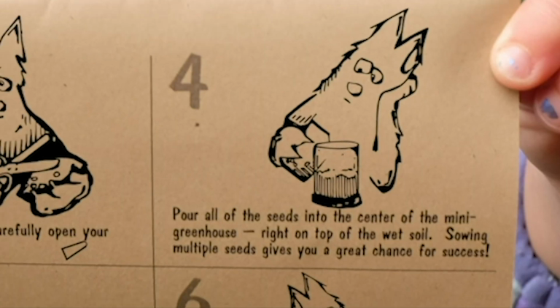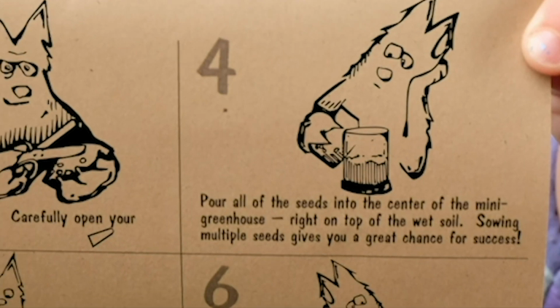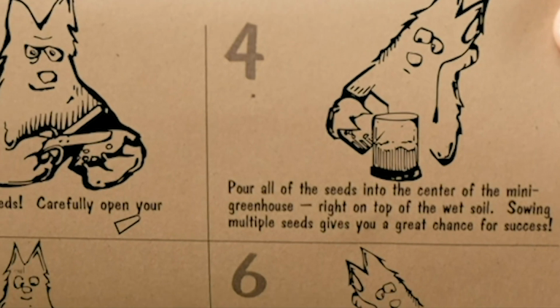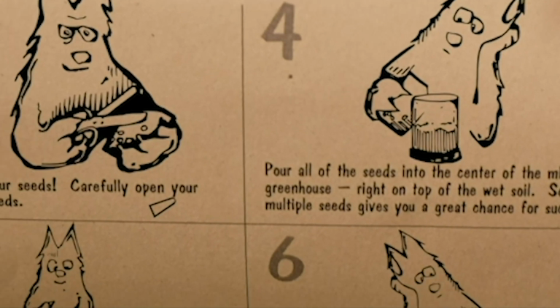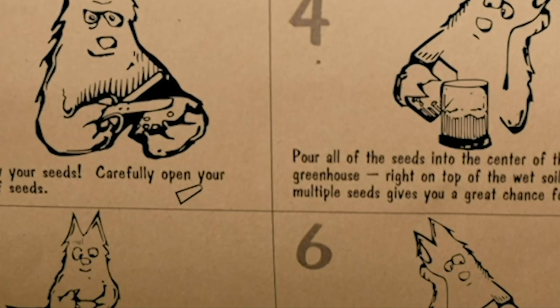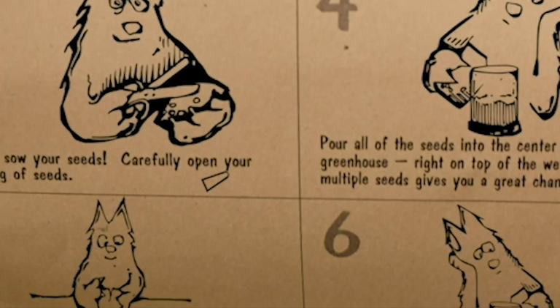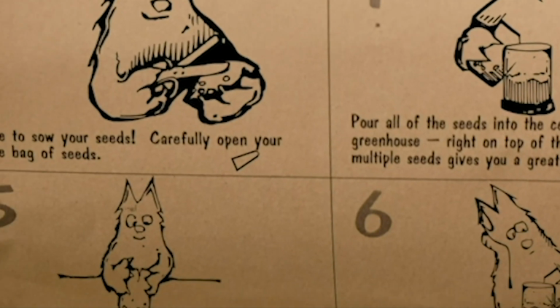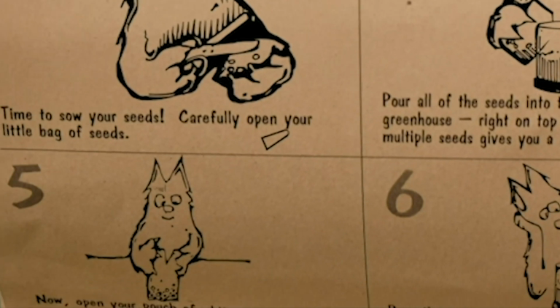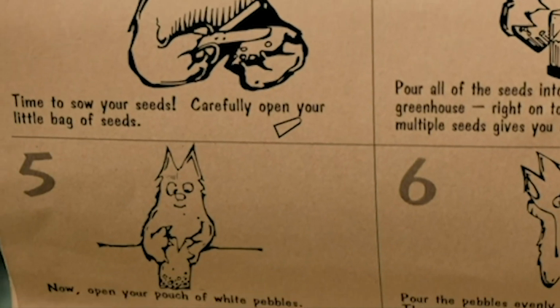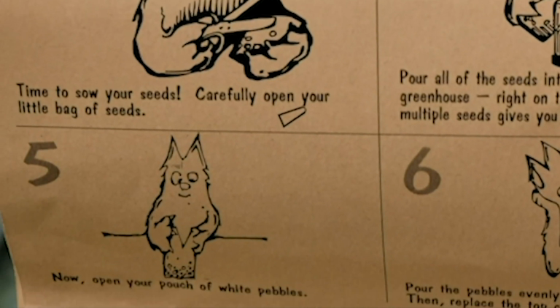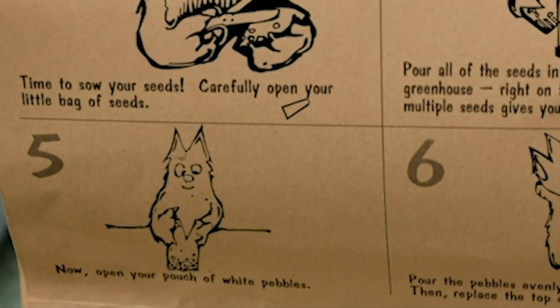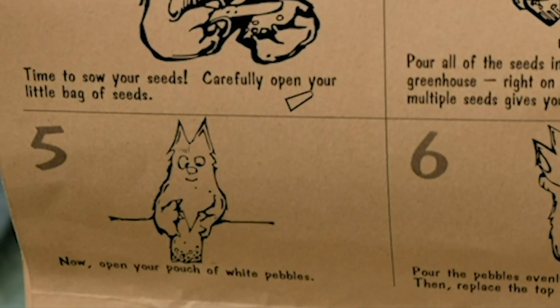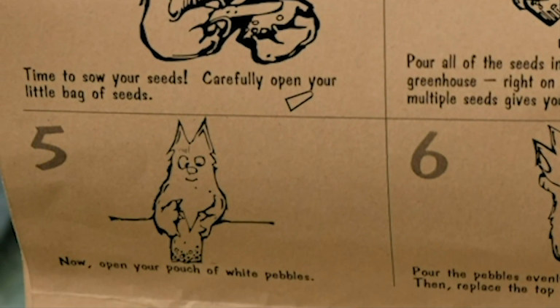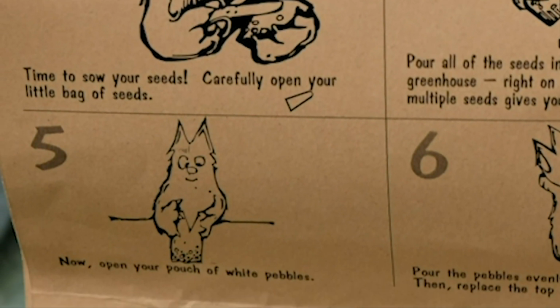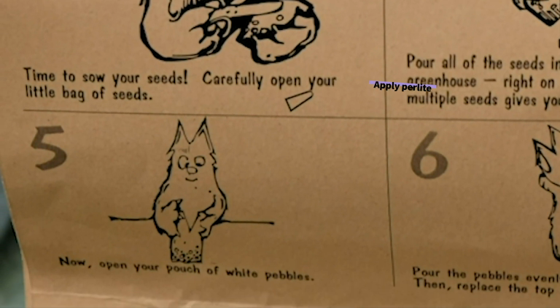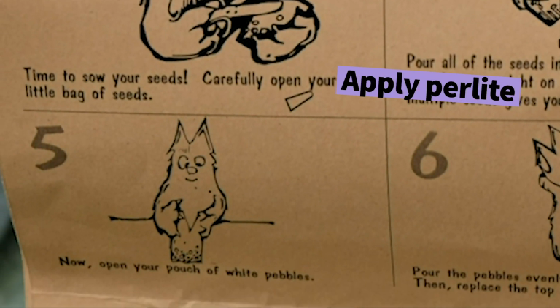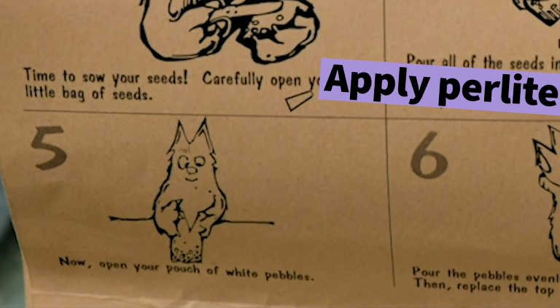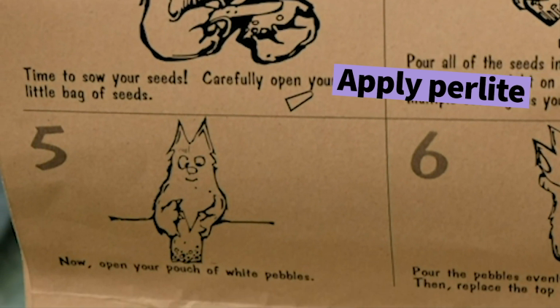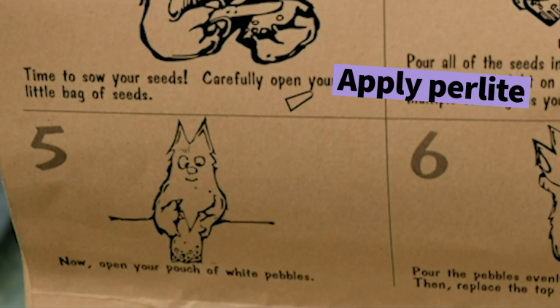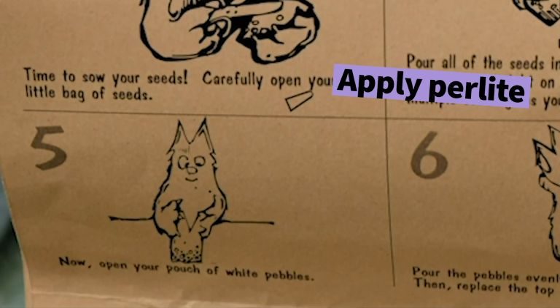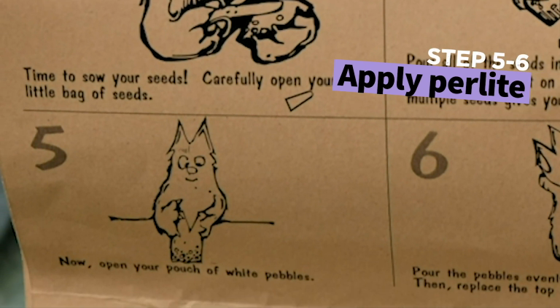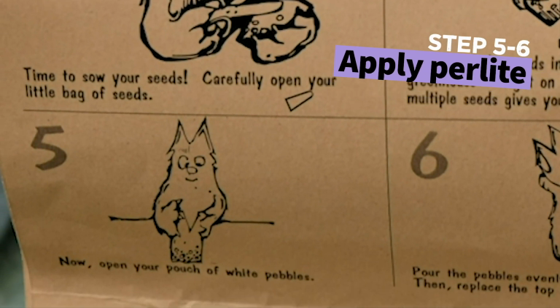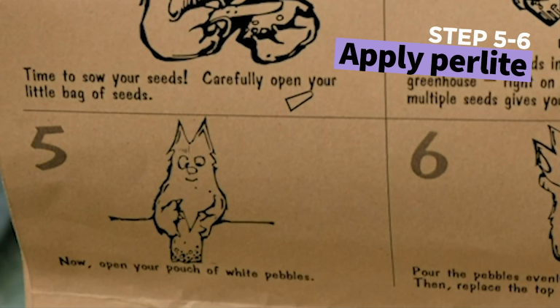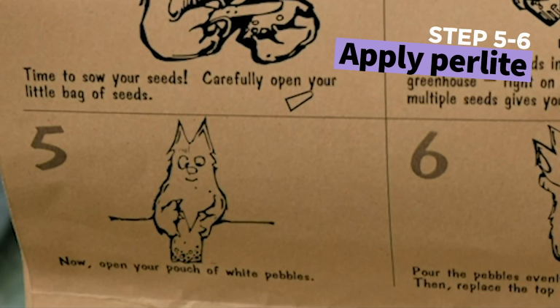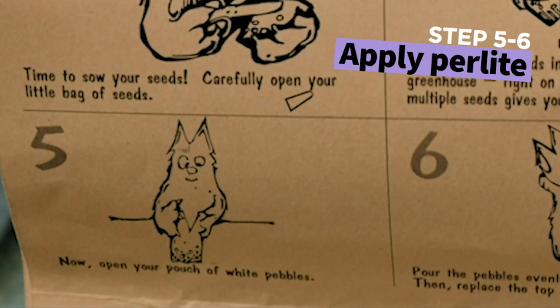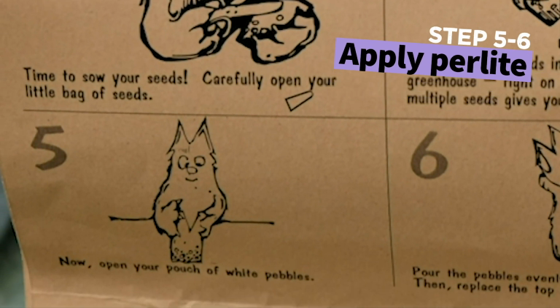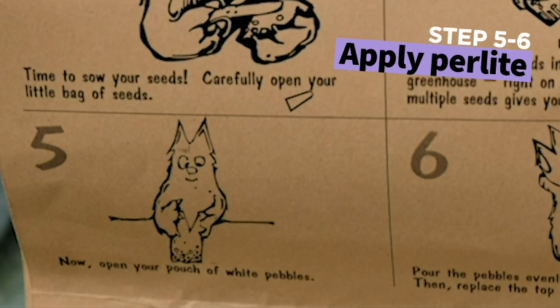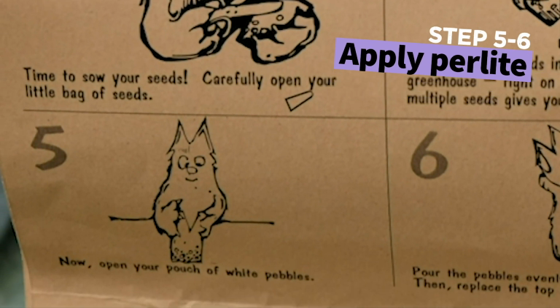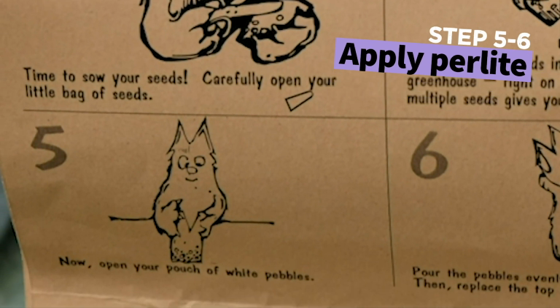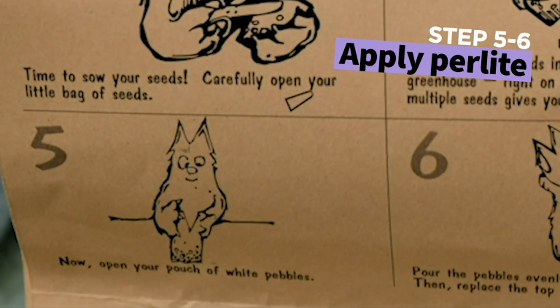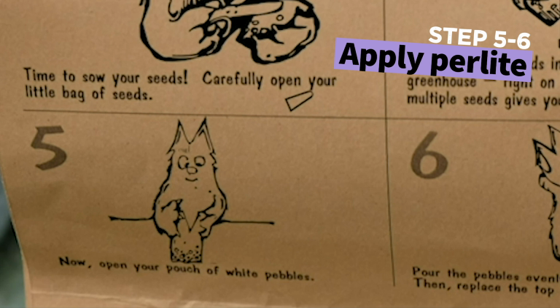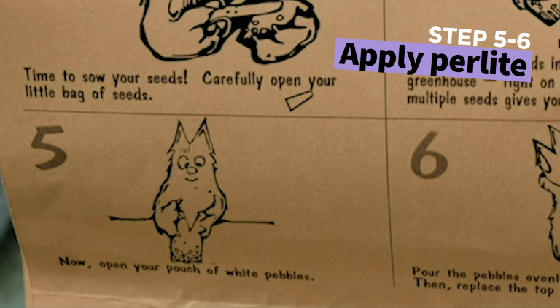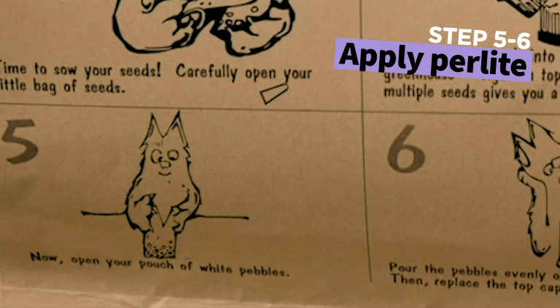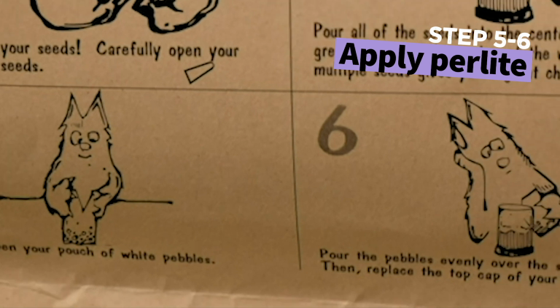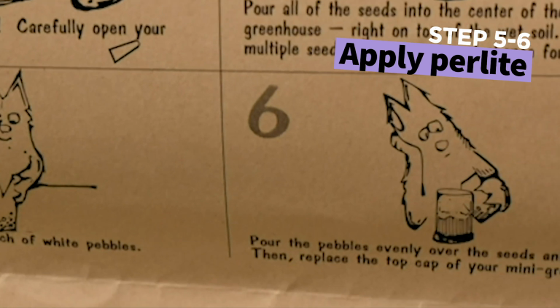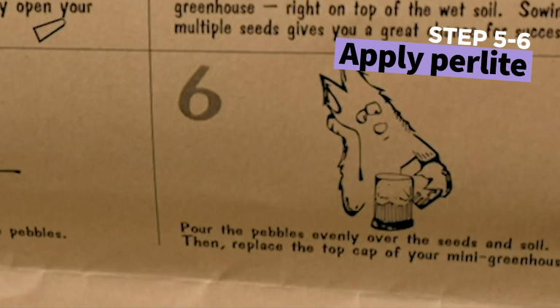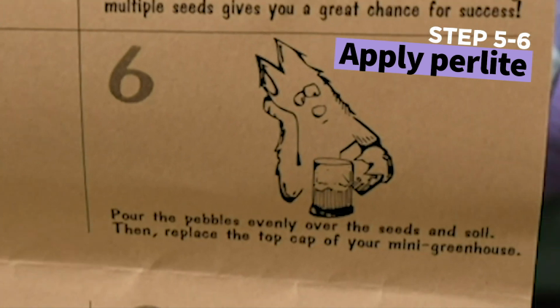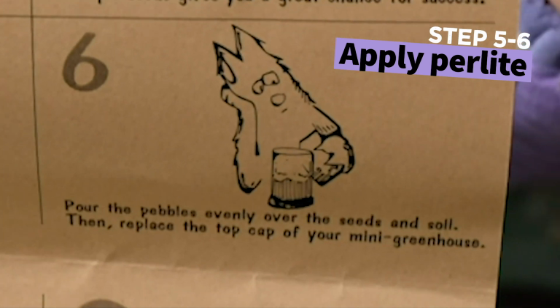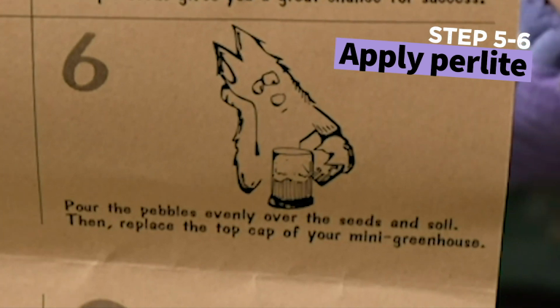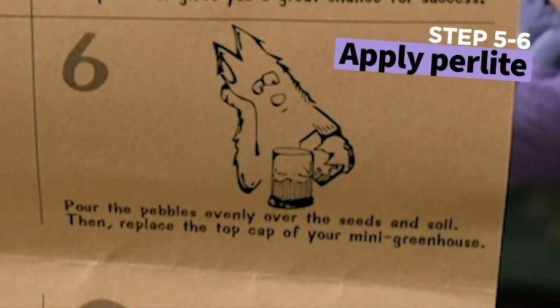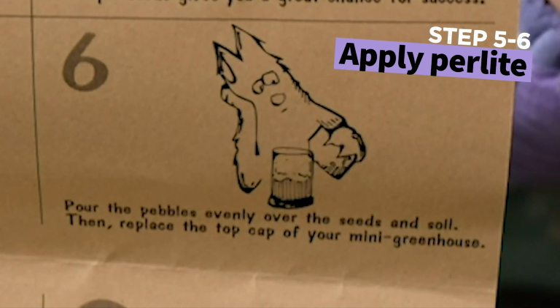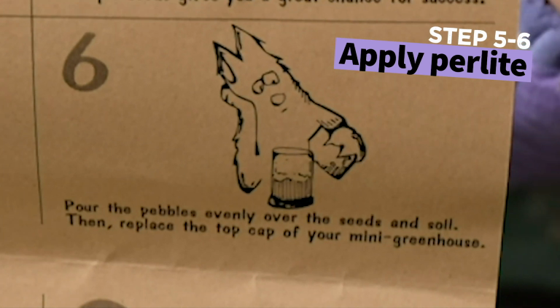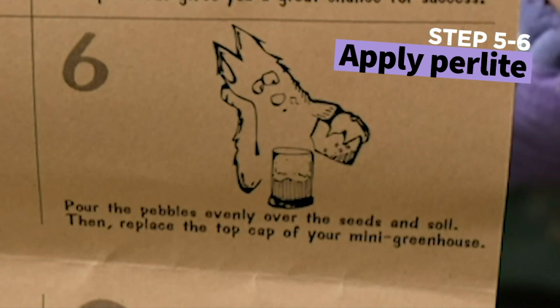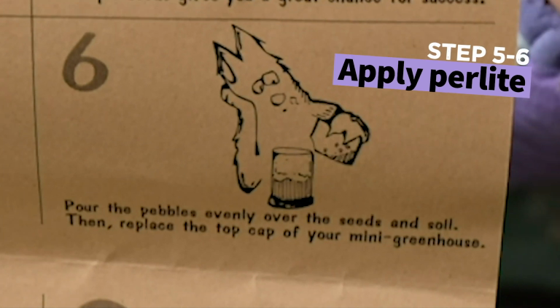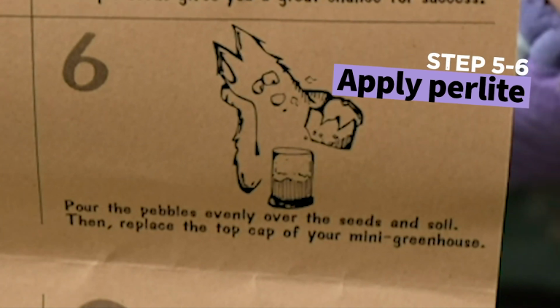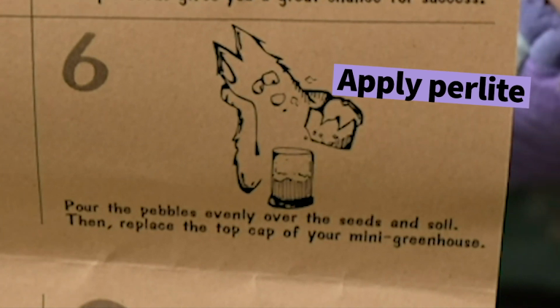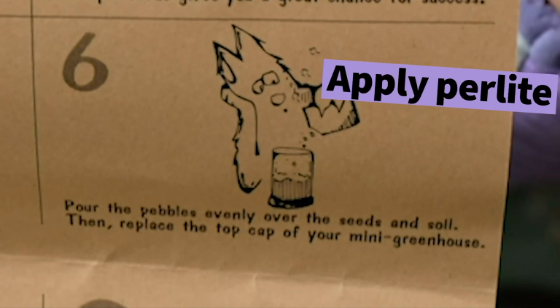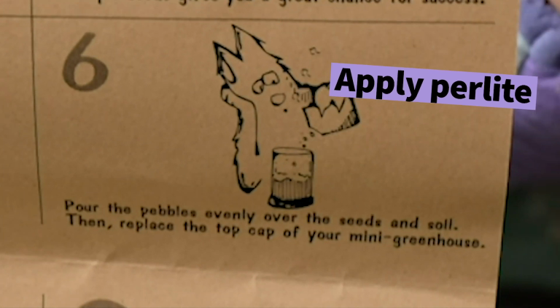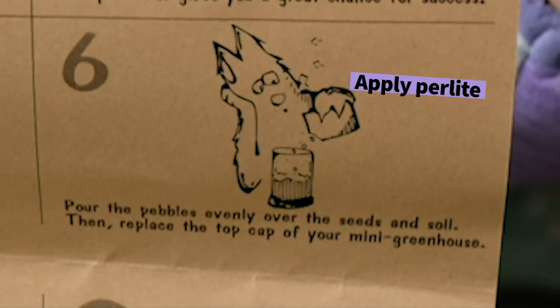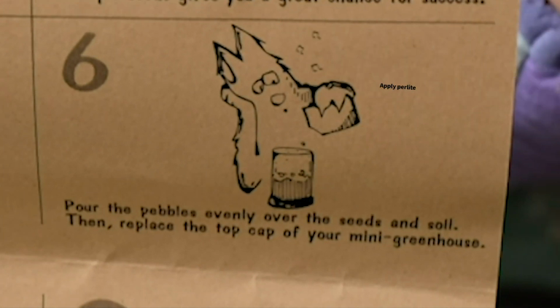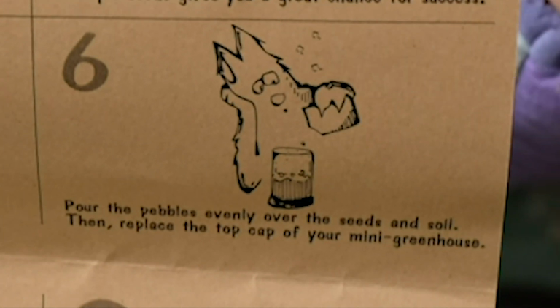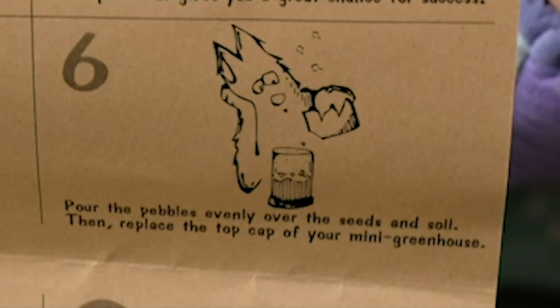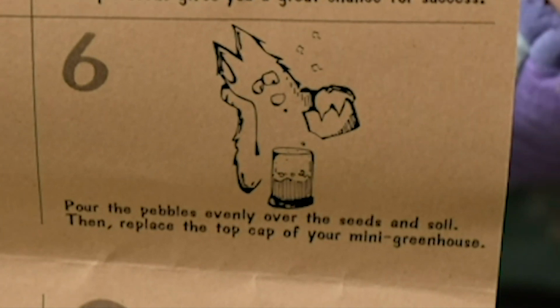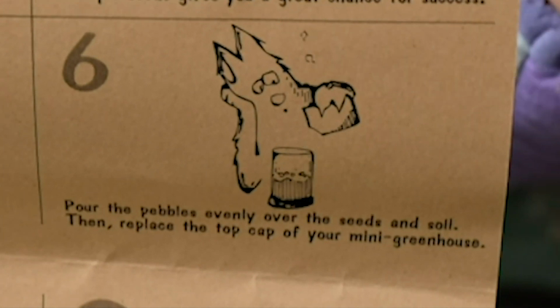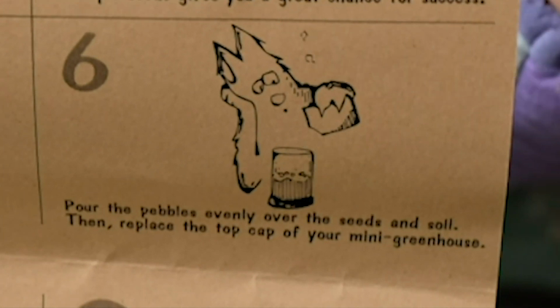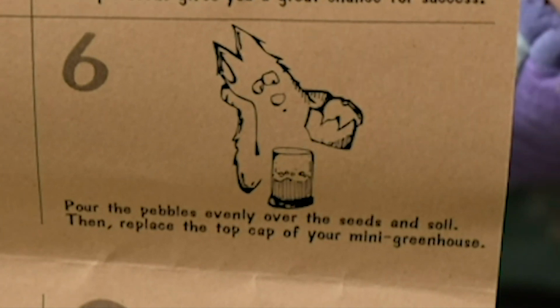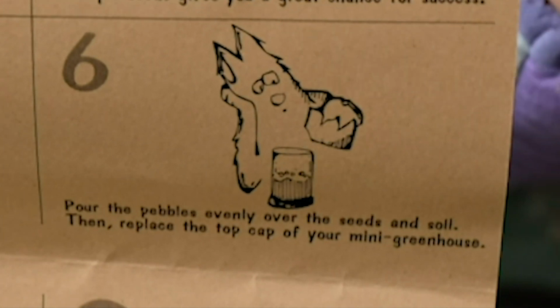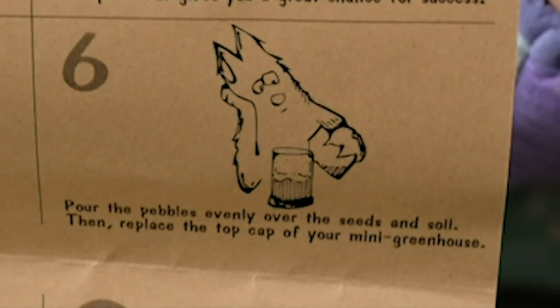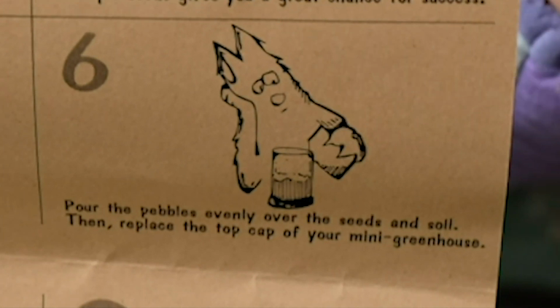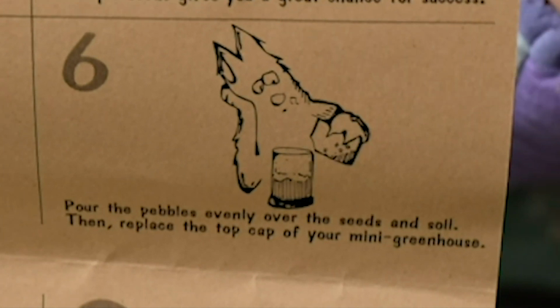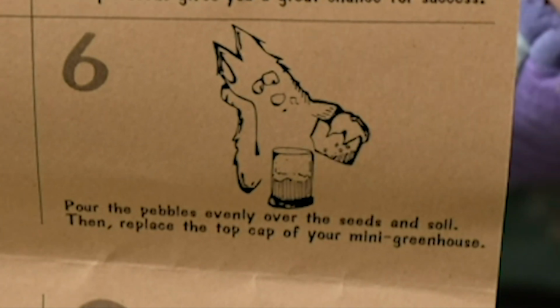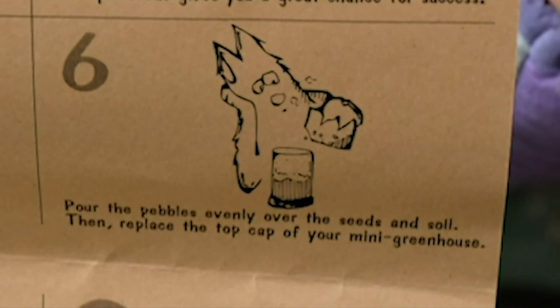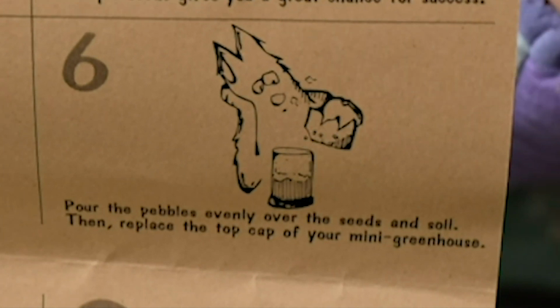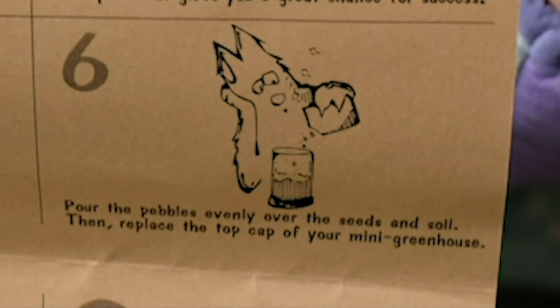Now, open your pouch of white pebbles. Pour the pebbles evenly over the seeds and soil. Then, replace the top cap of your mini greenhouse.